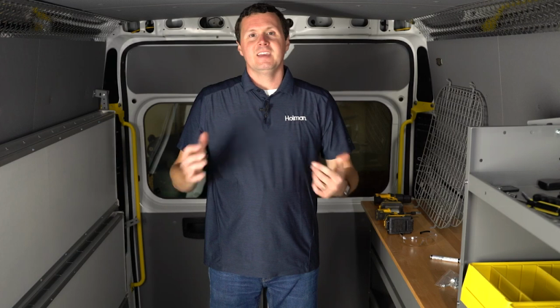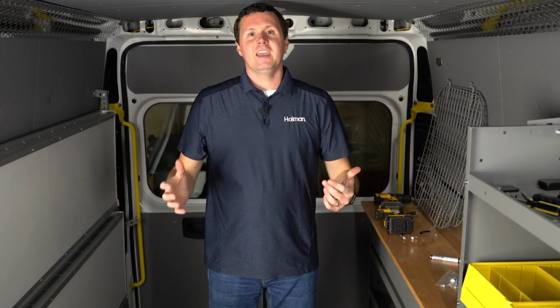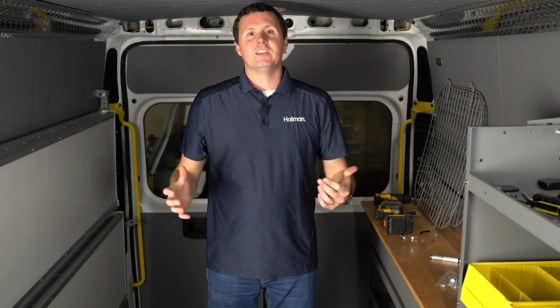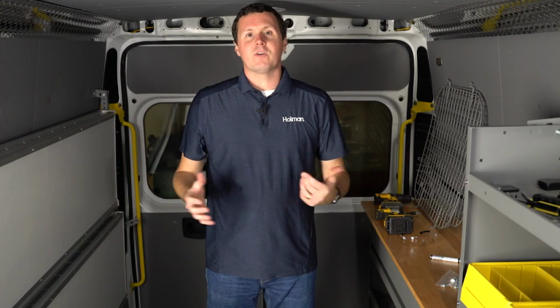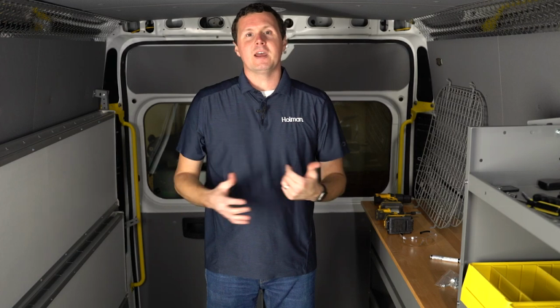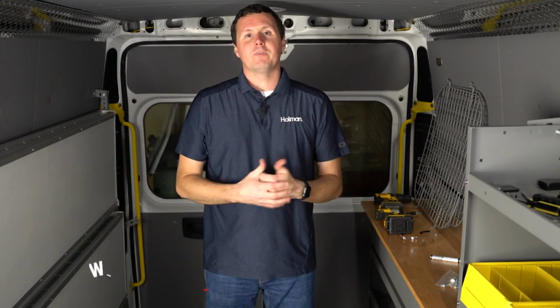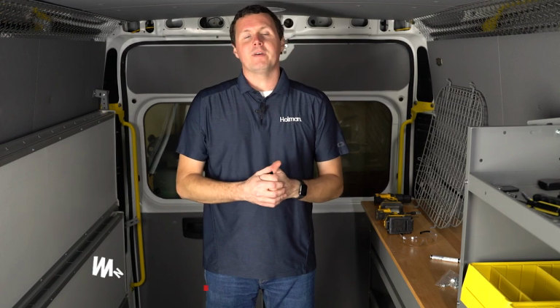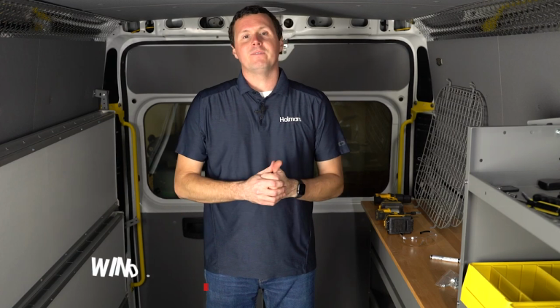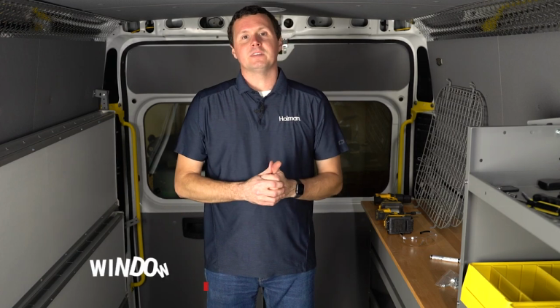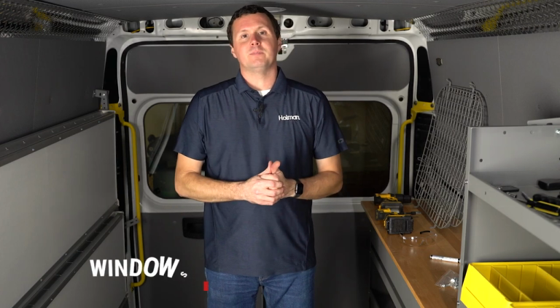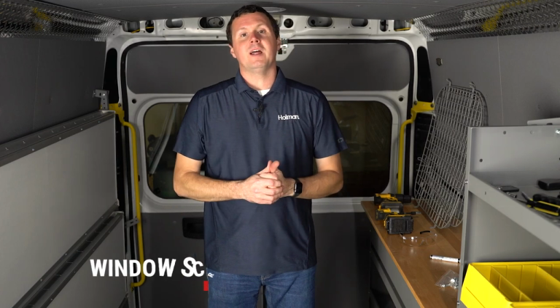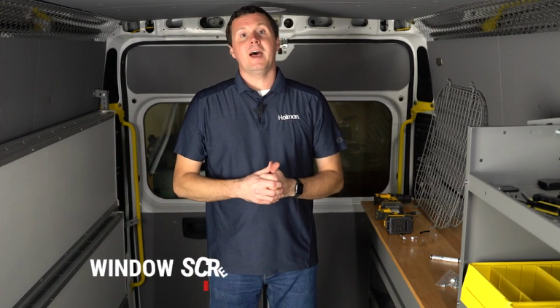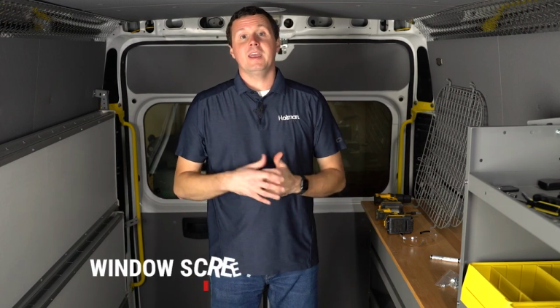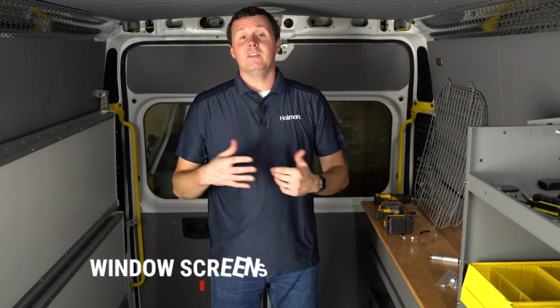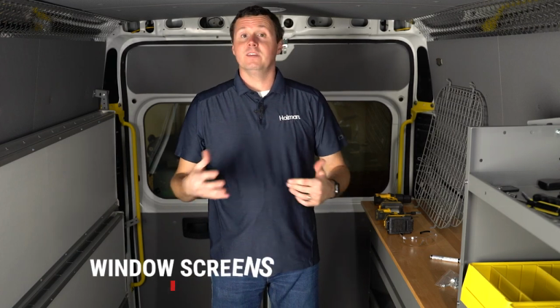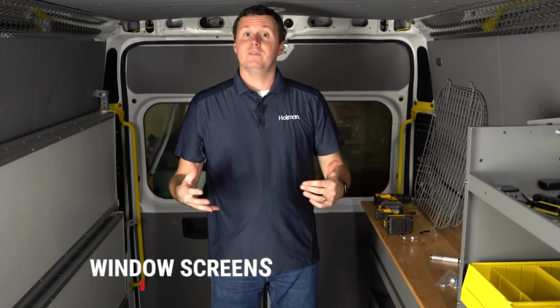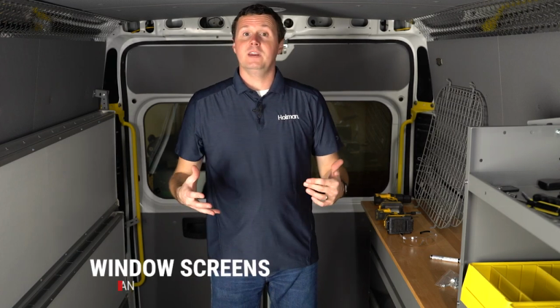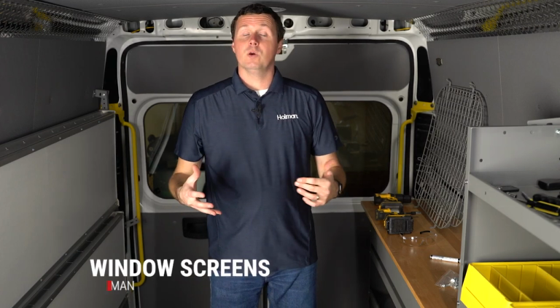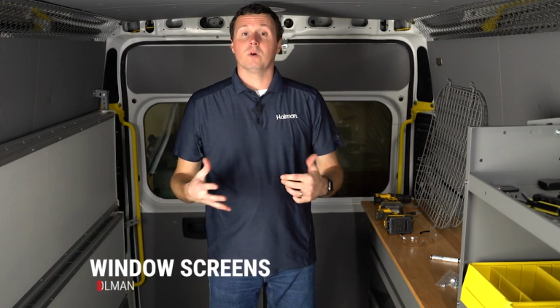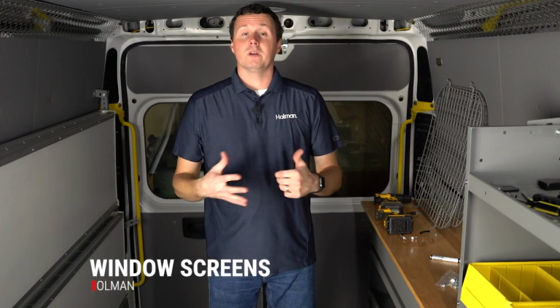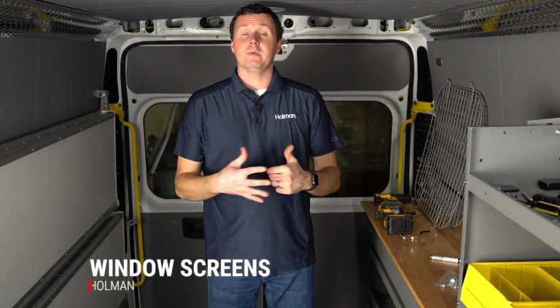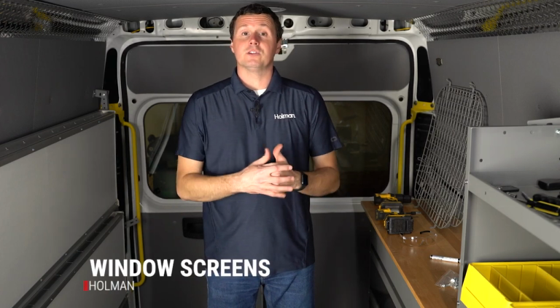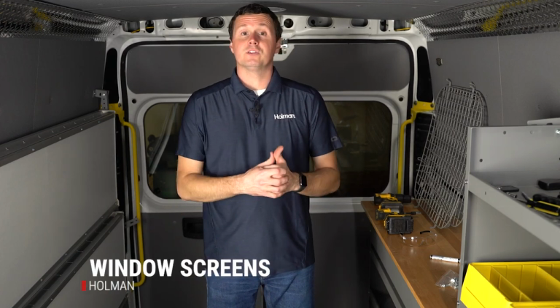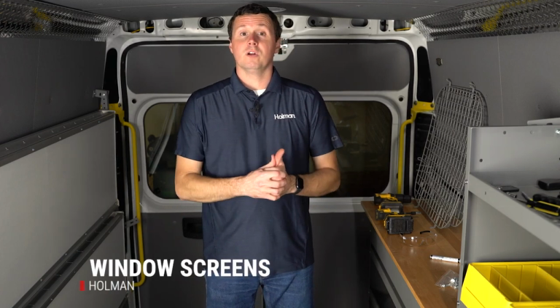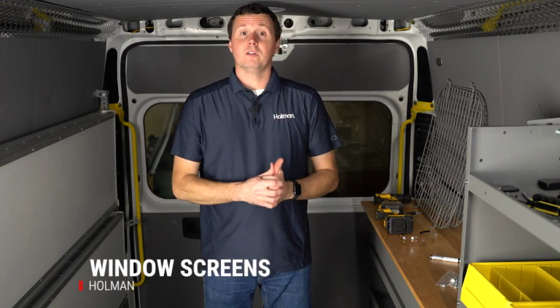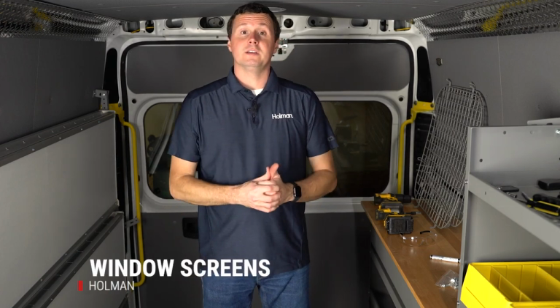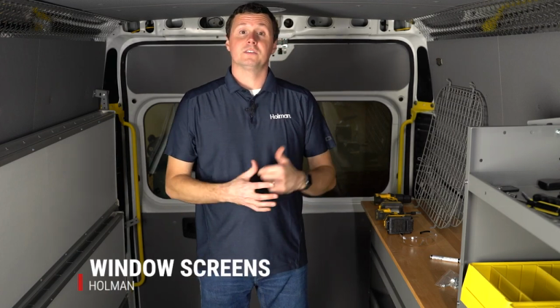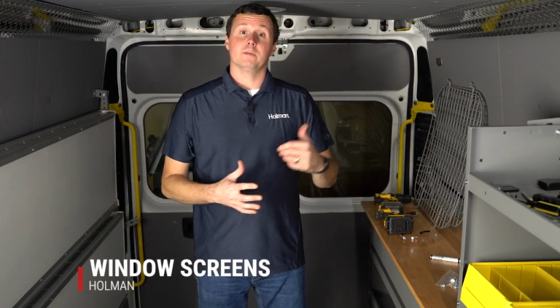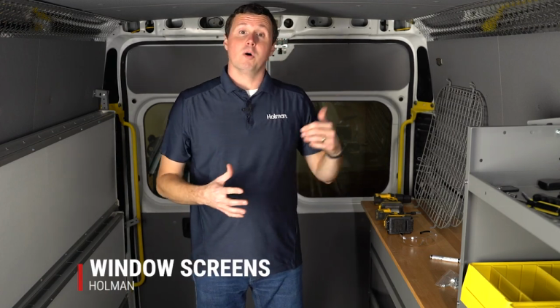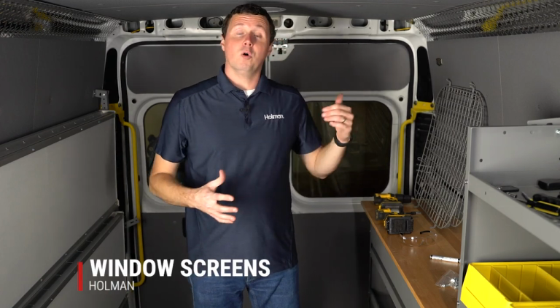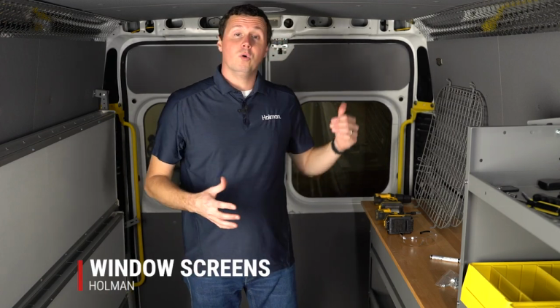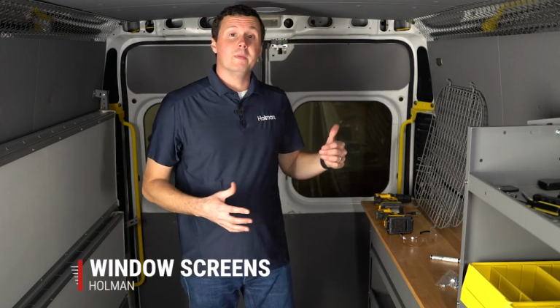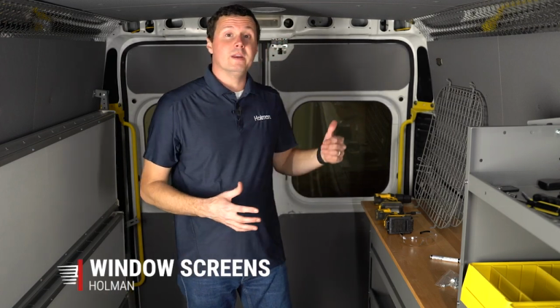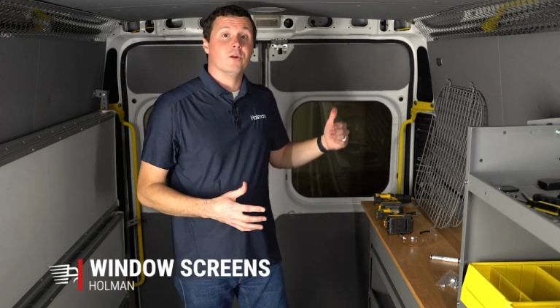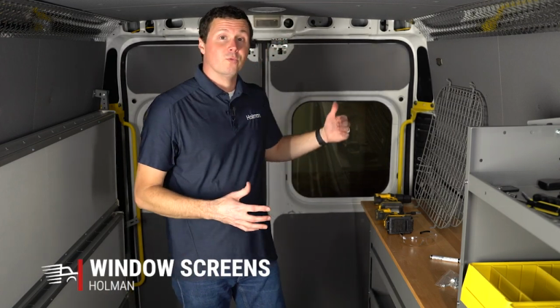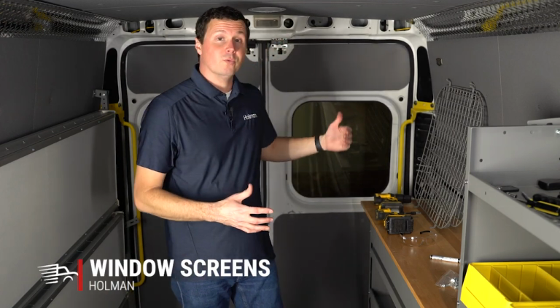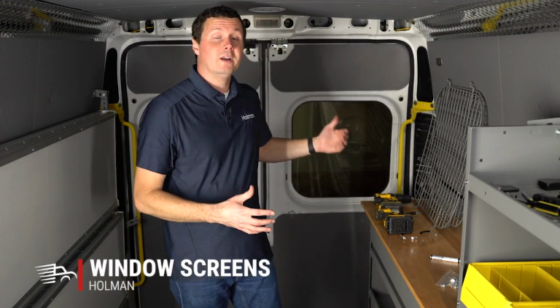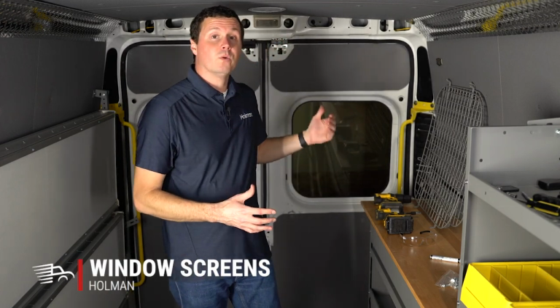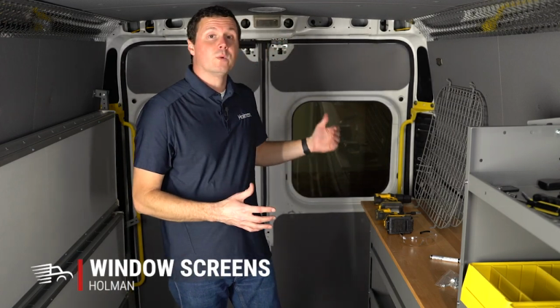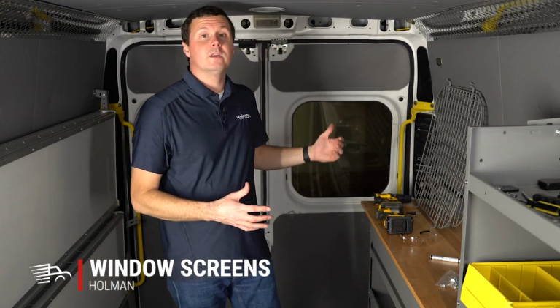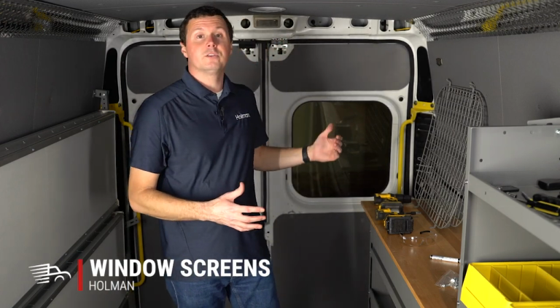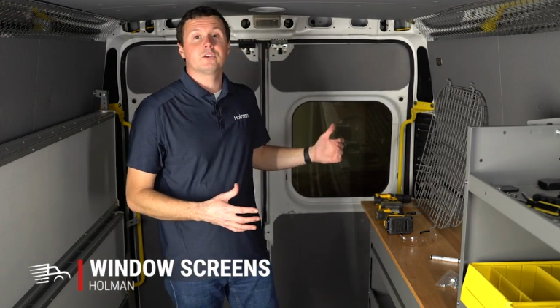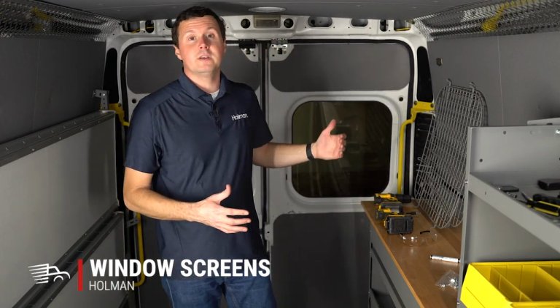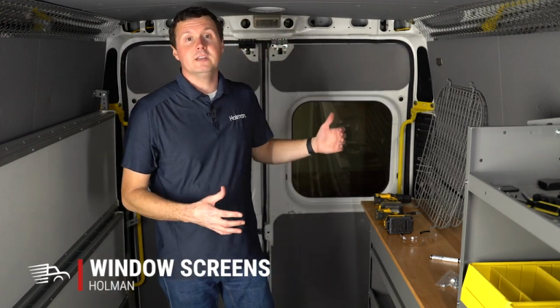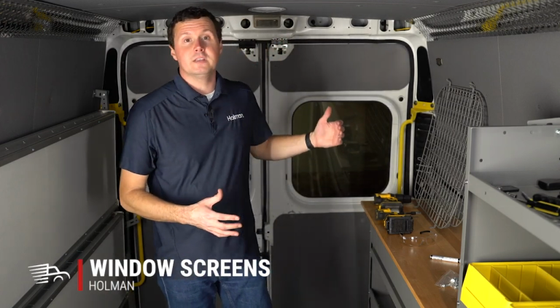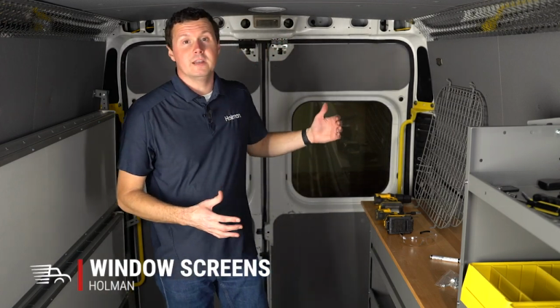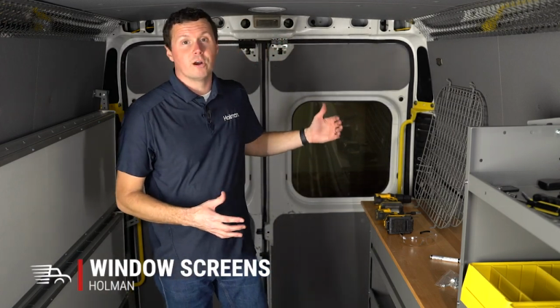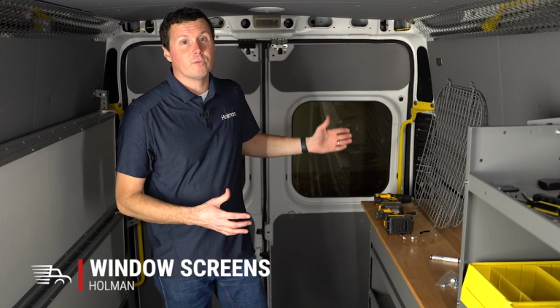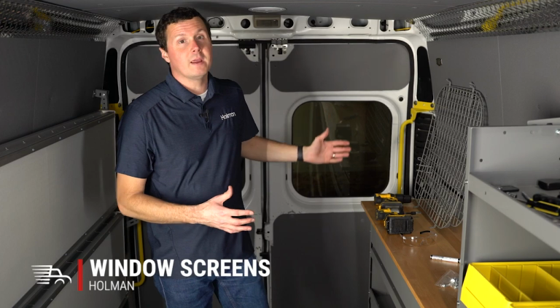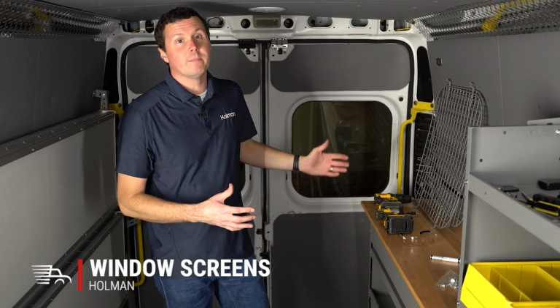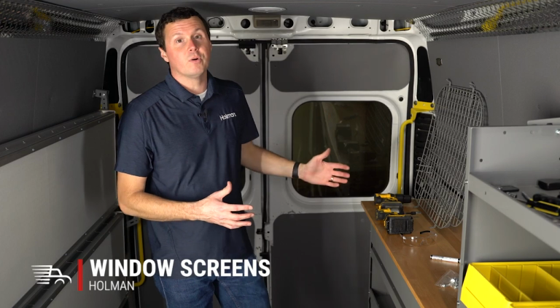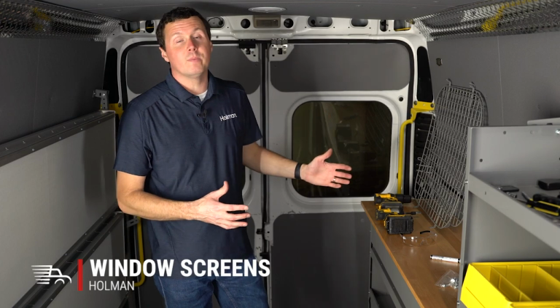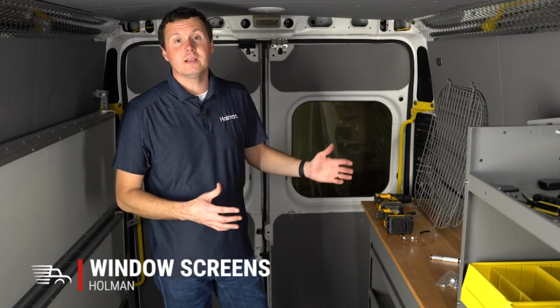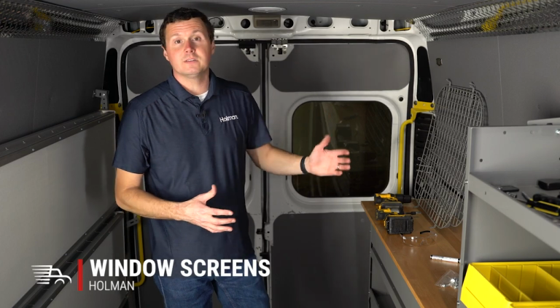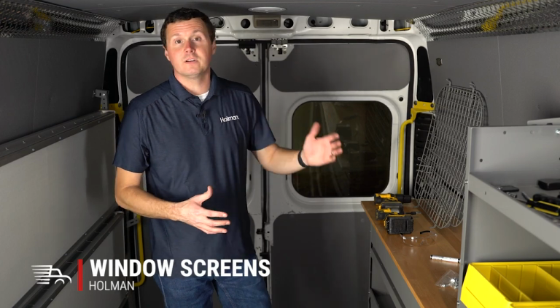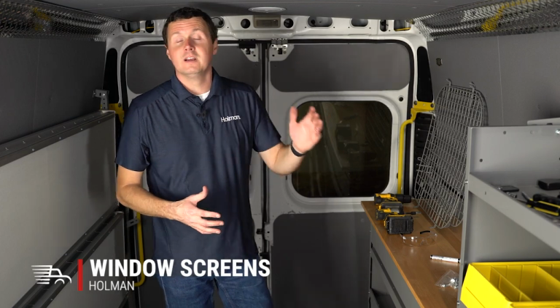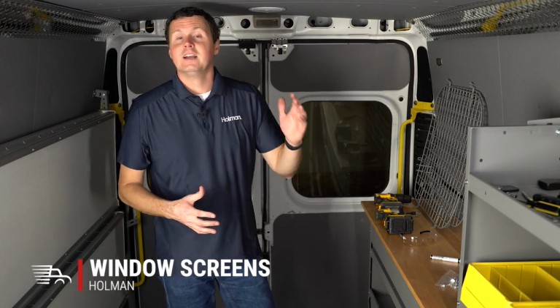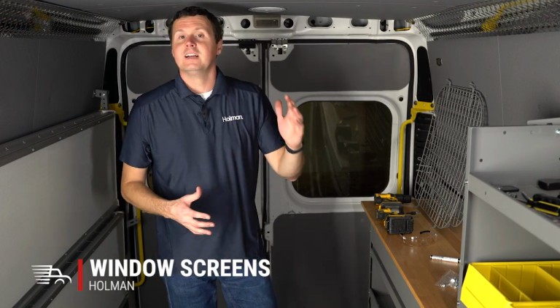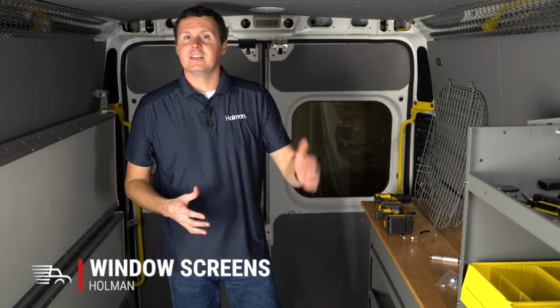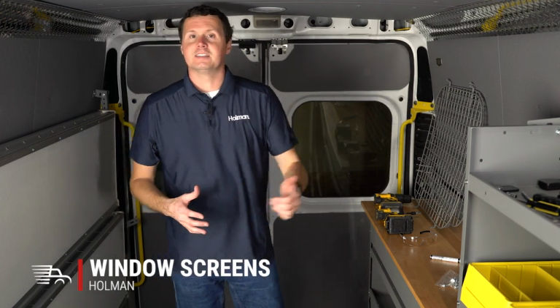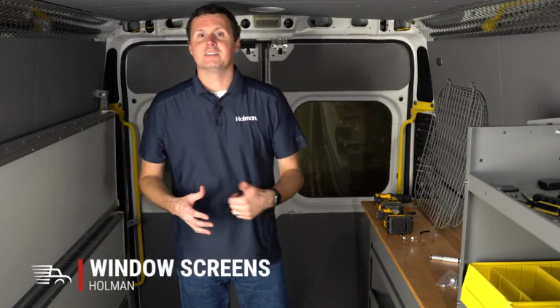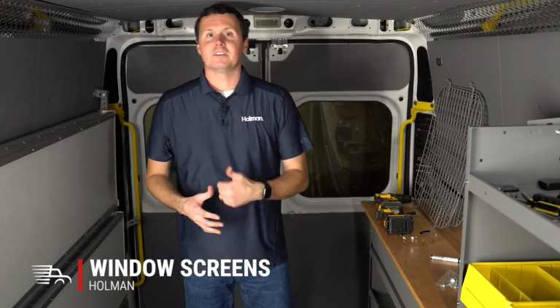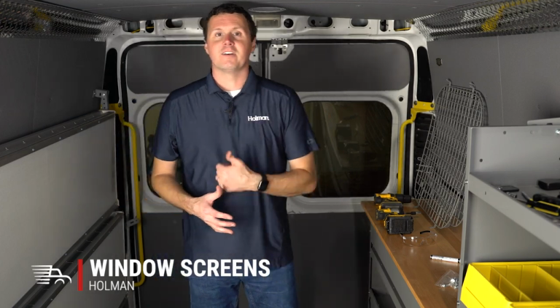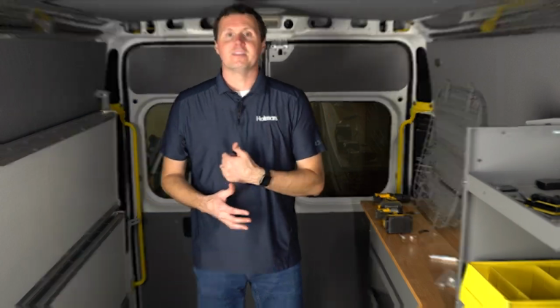Hey, it's Ryan with Upfit Supply, and in this video we're going to be installing some Holman rear window screens in our Ram ProMaster. Let's get started.